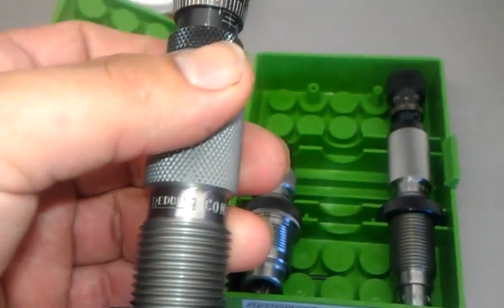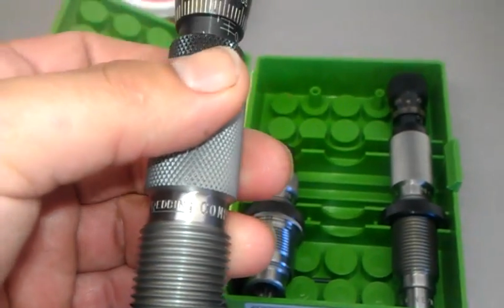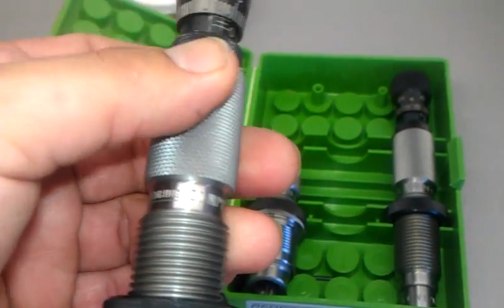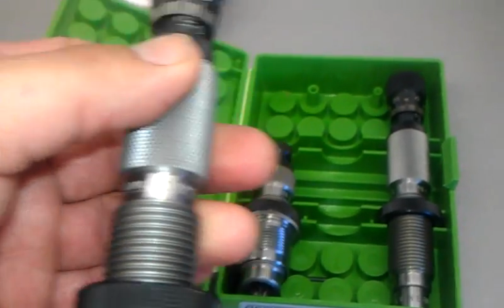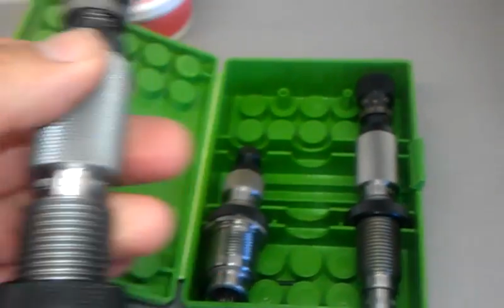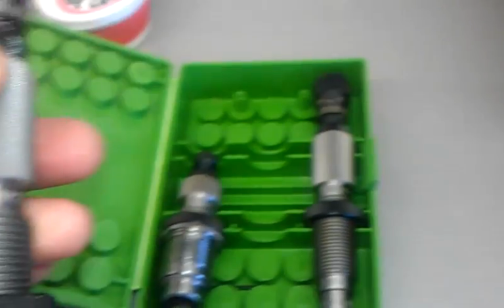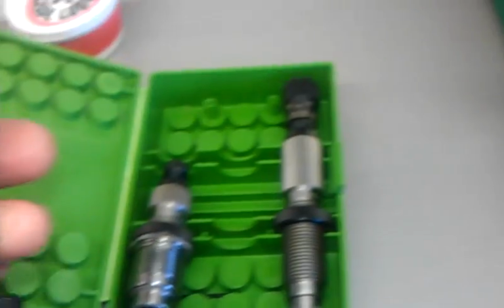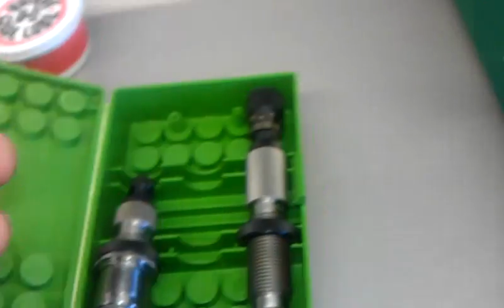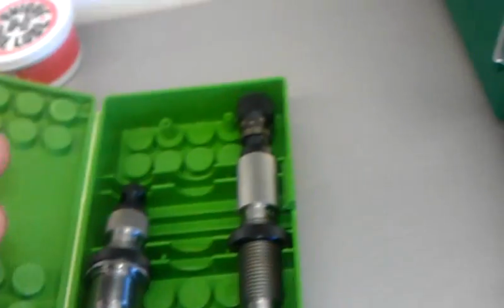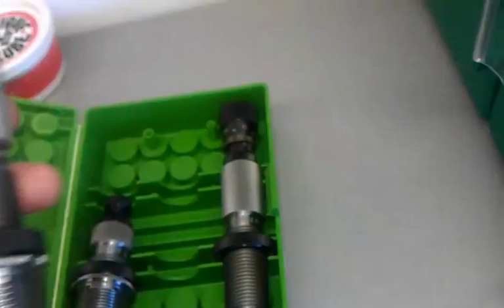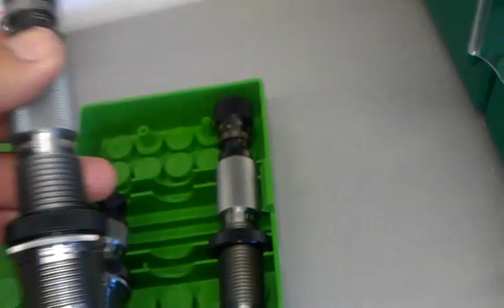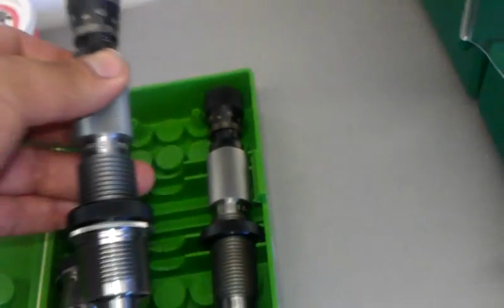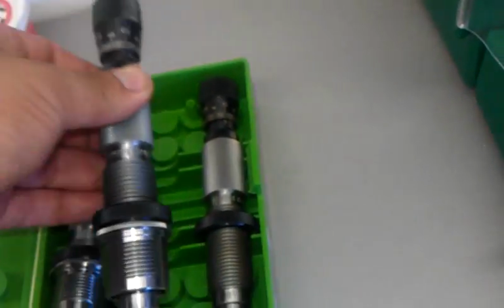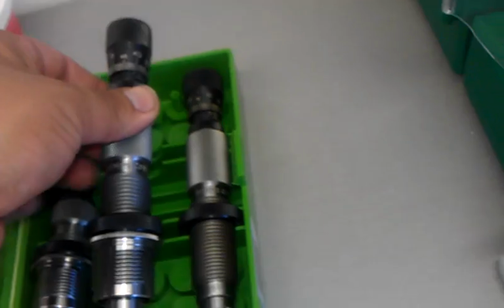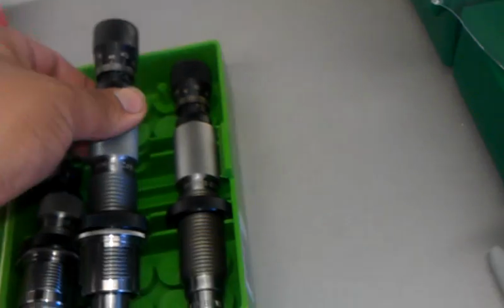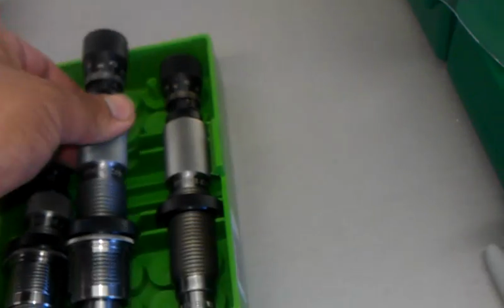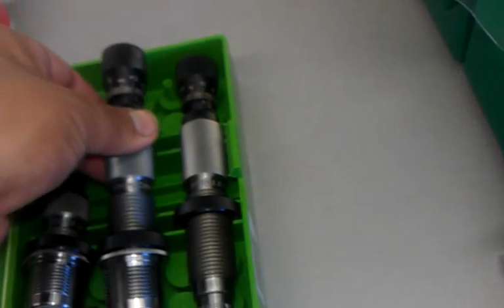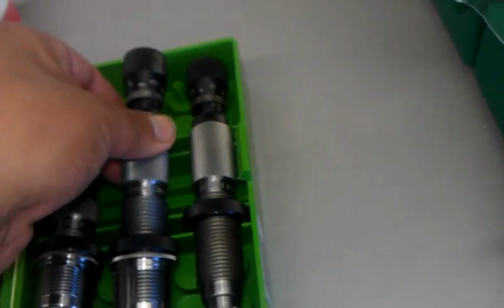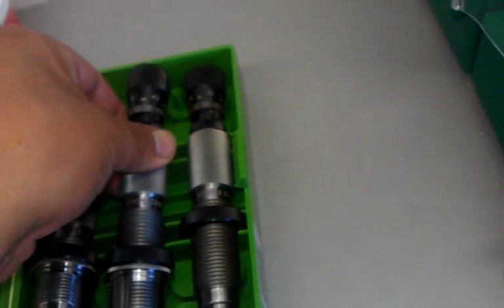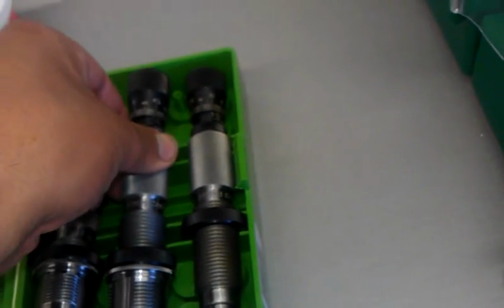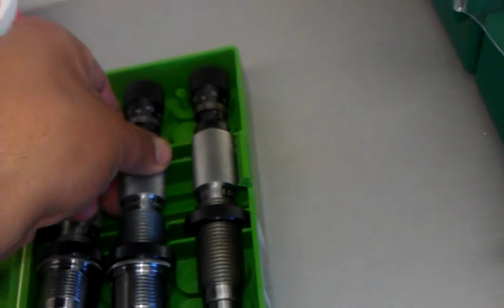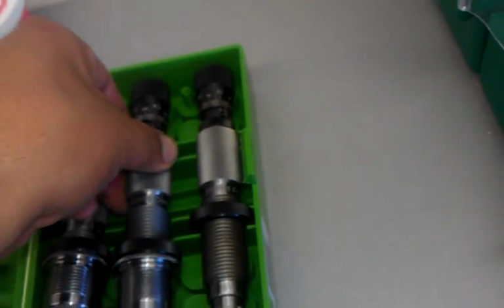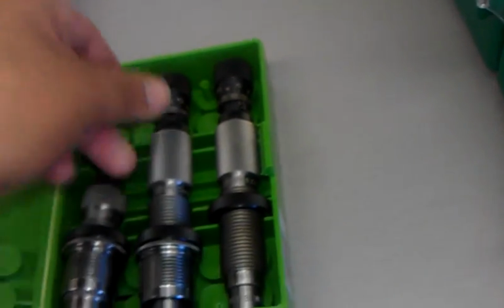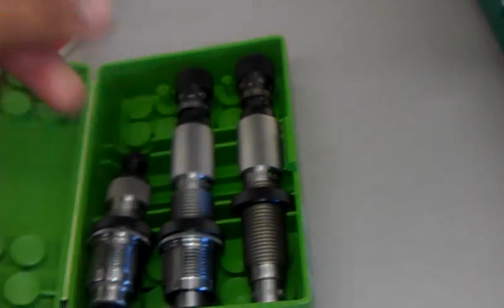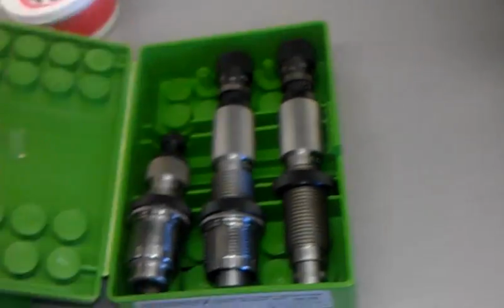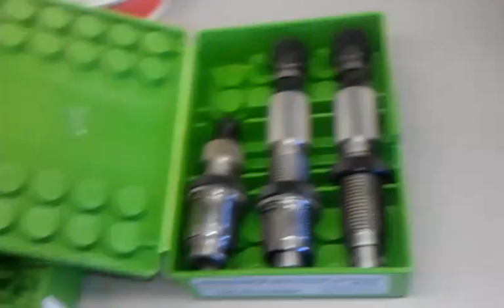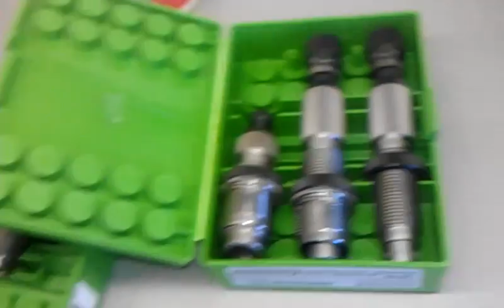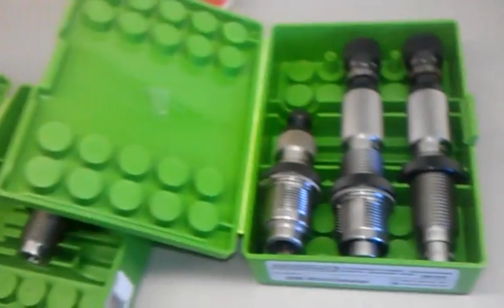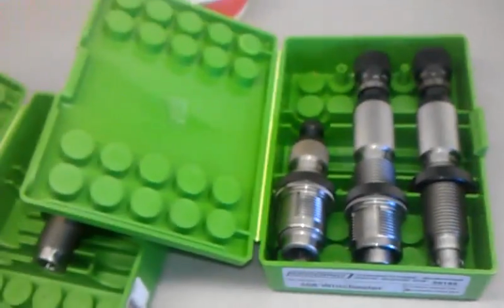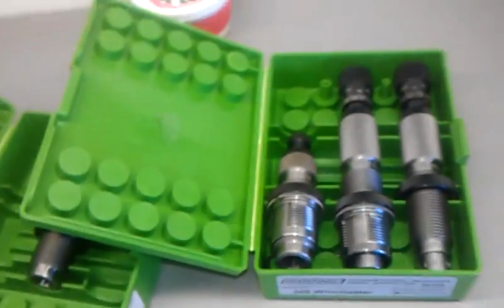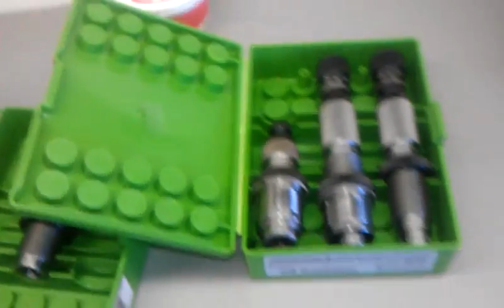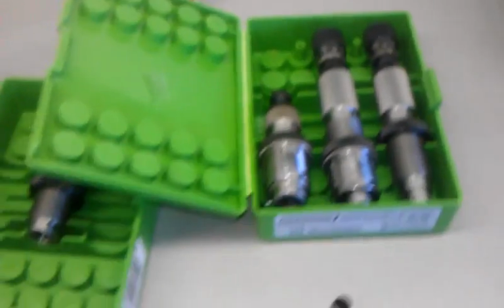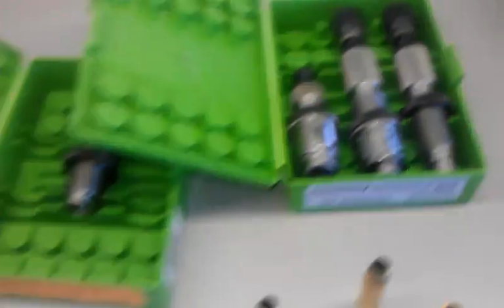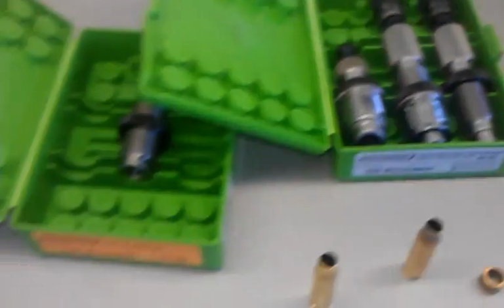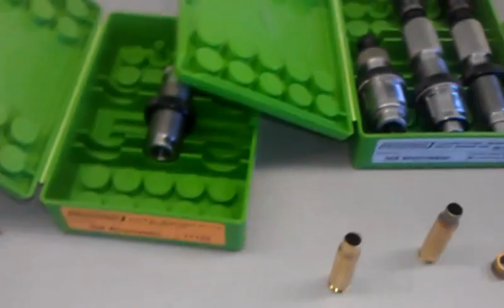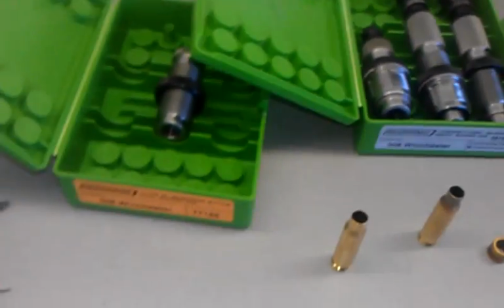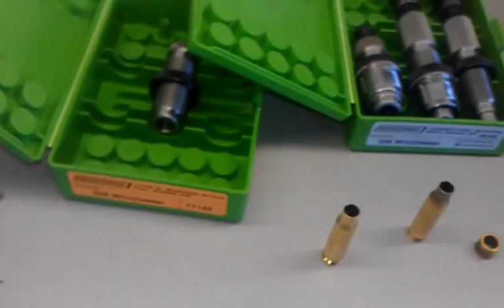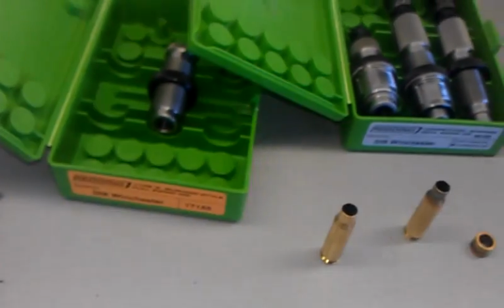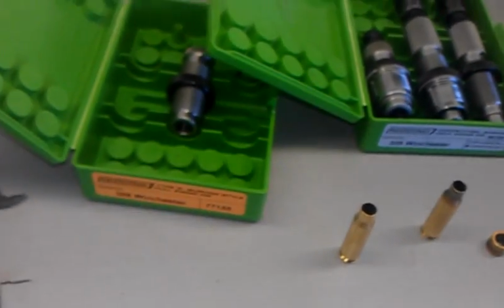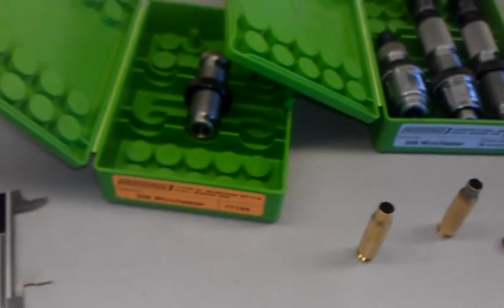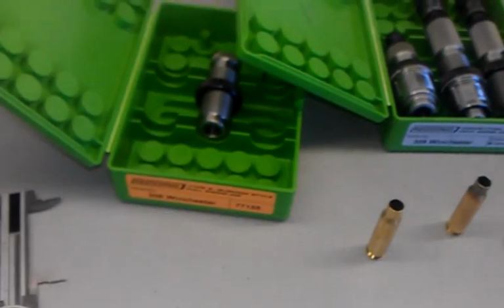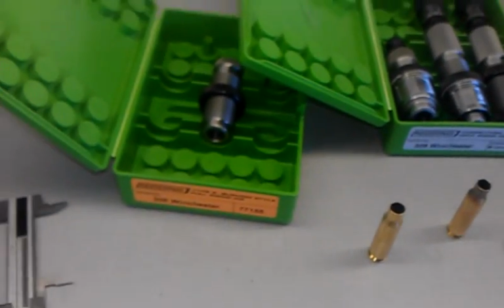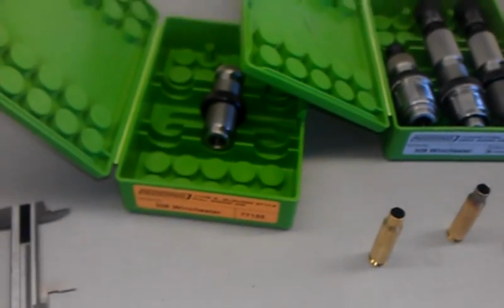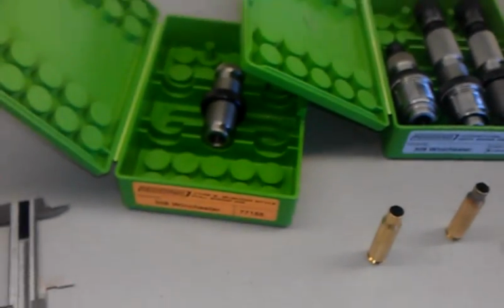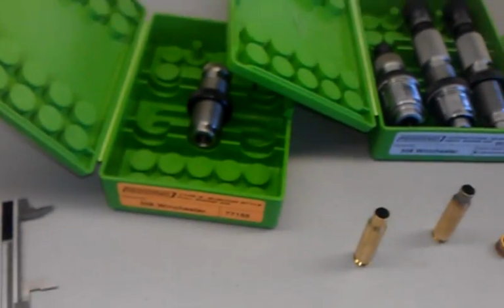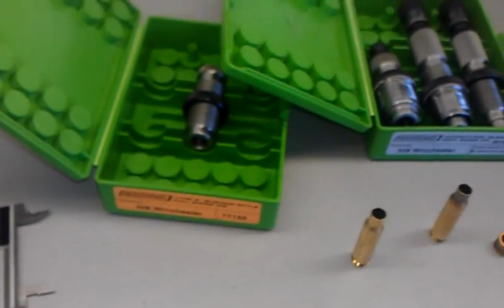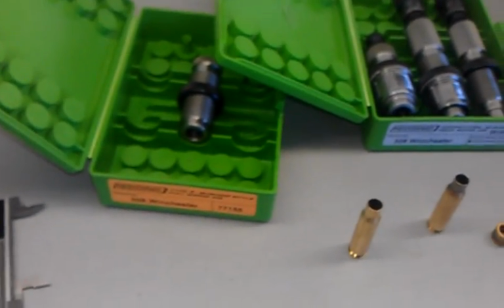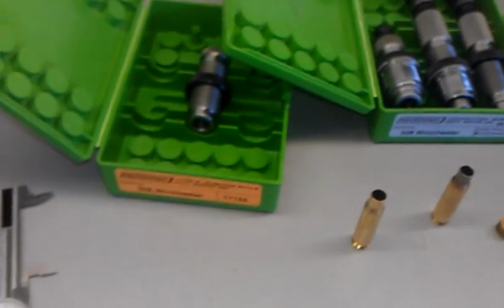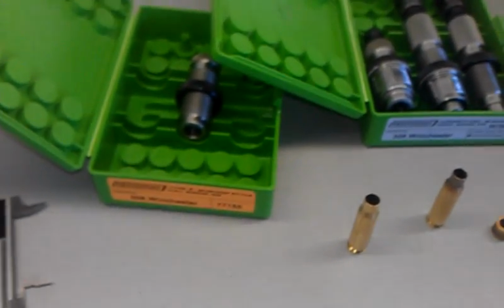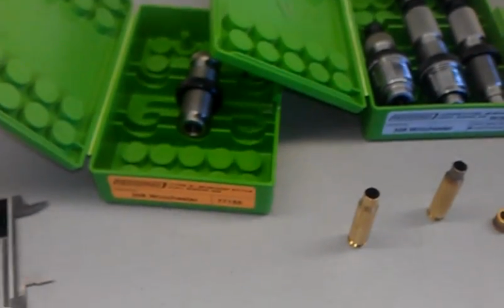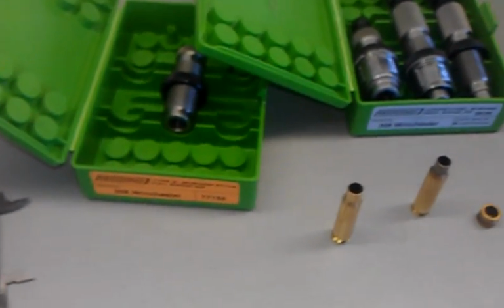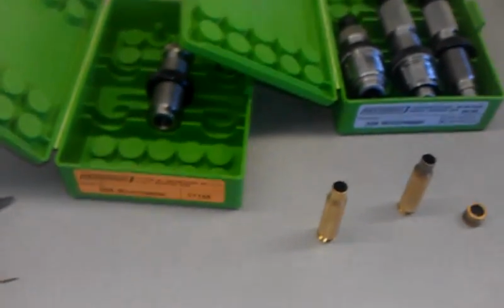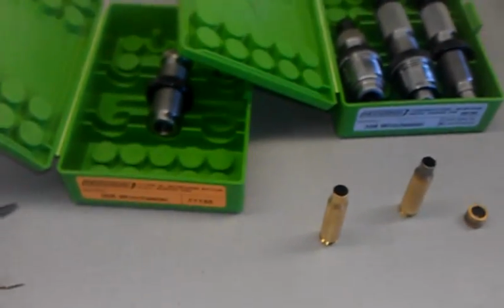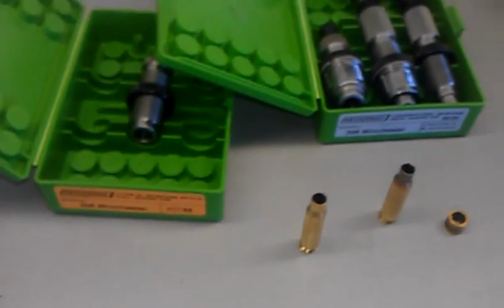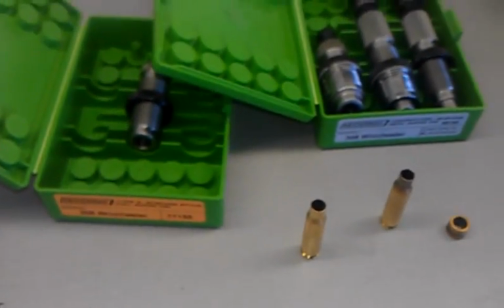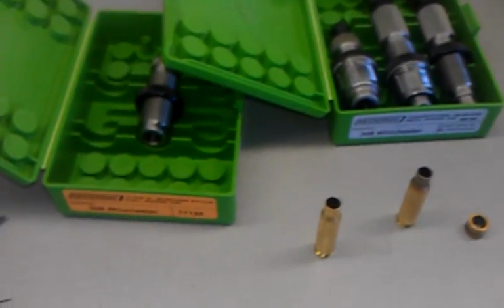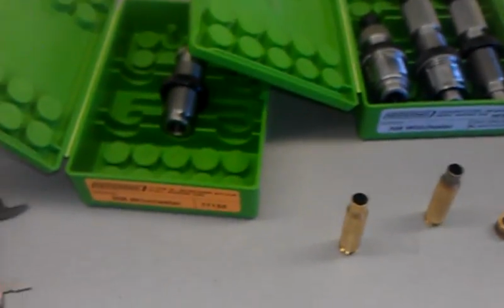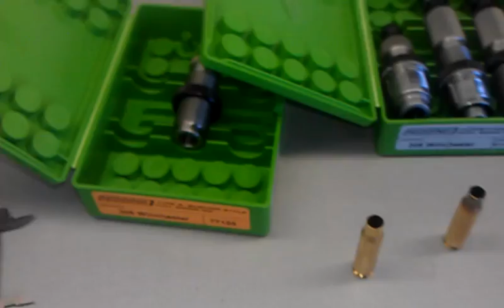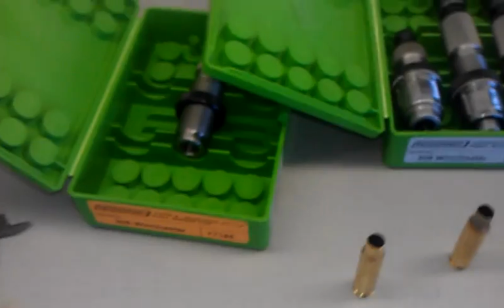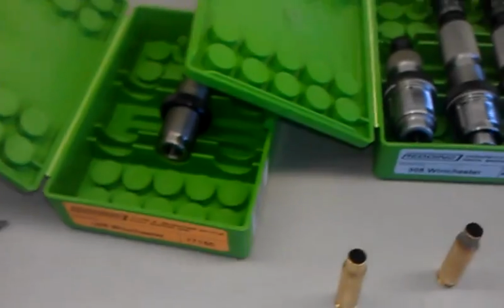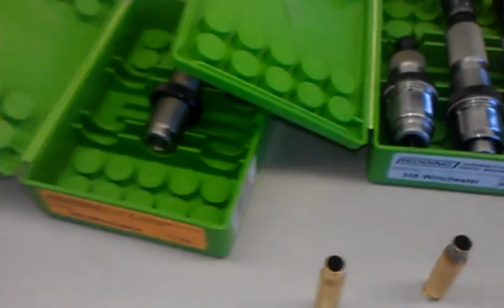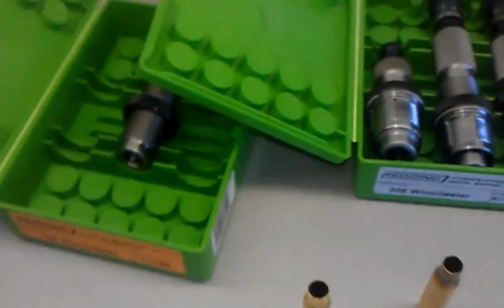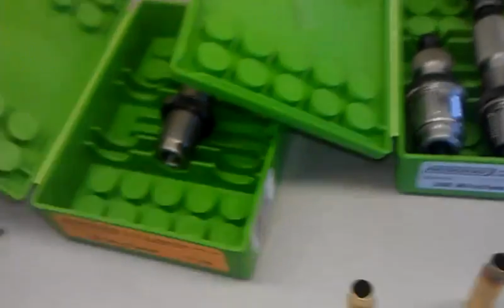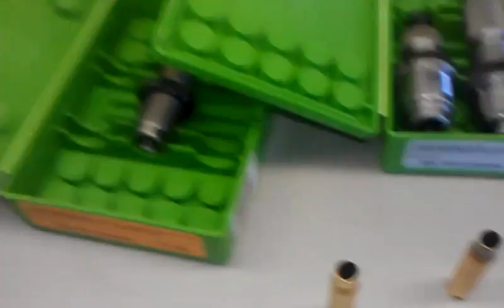Ready to make some really nice rounds. This whole set right here is about $230 bucks.